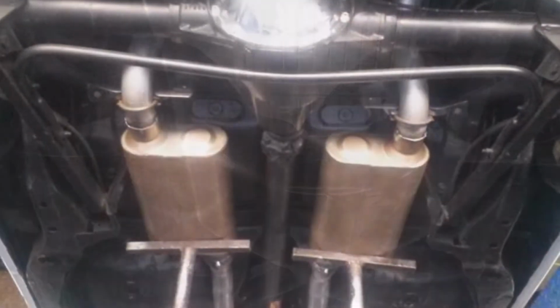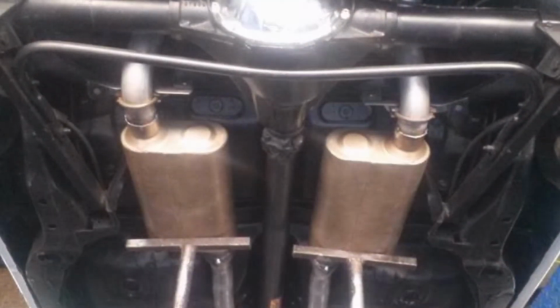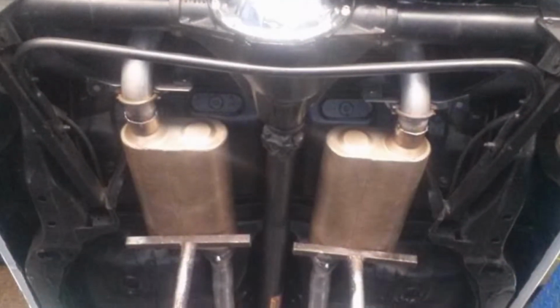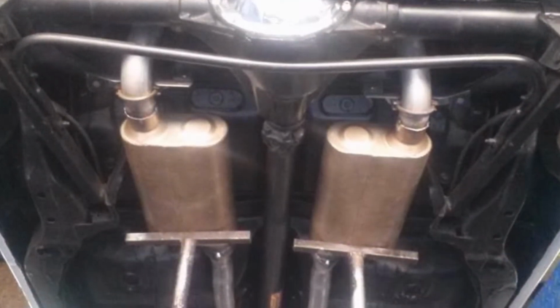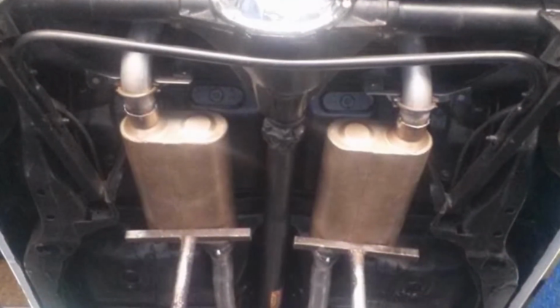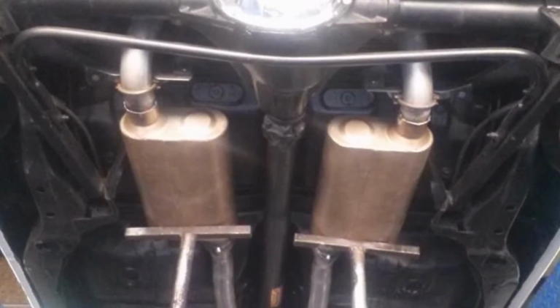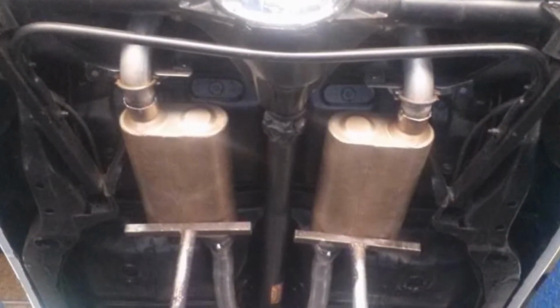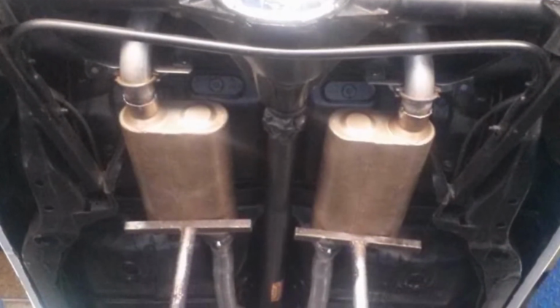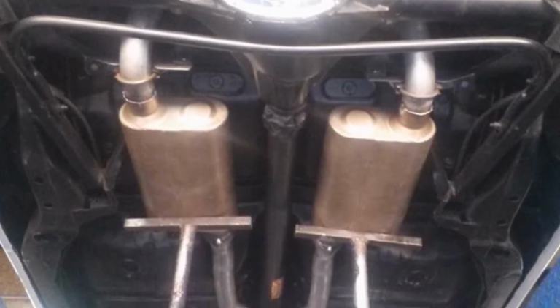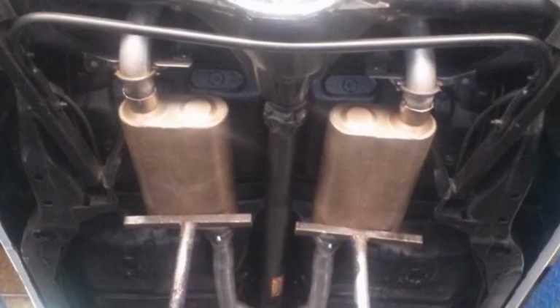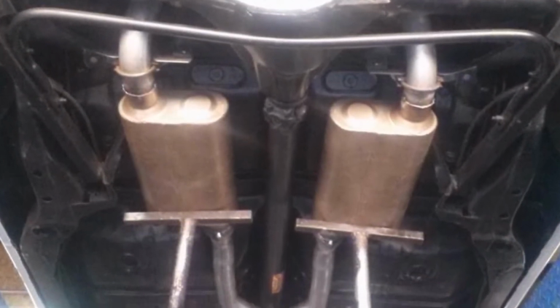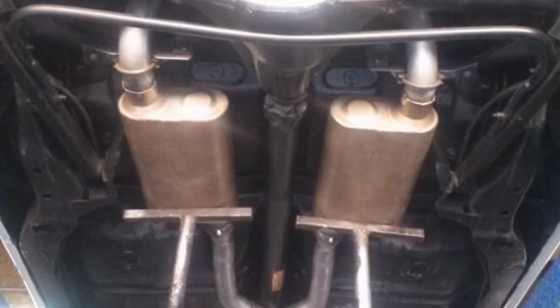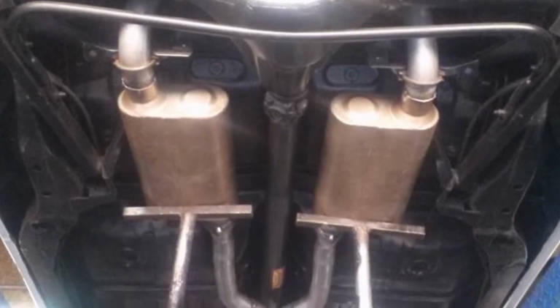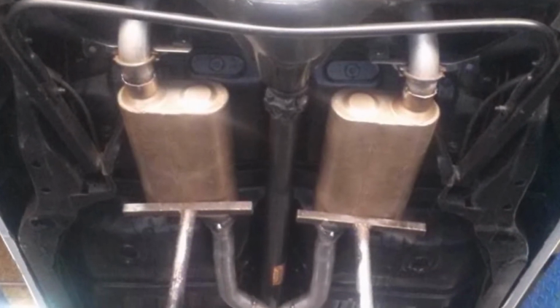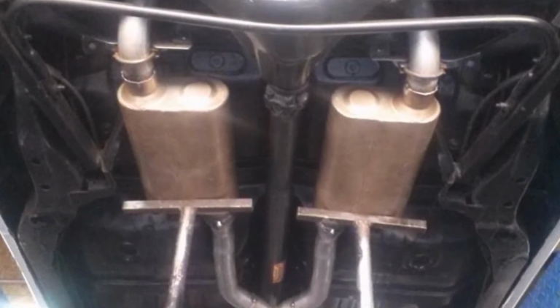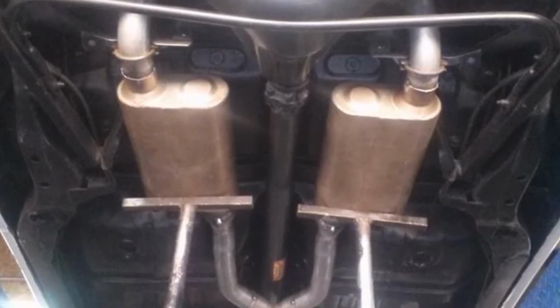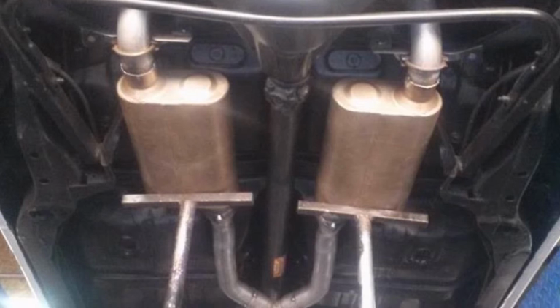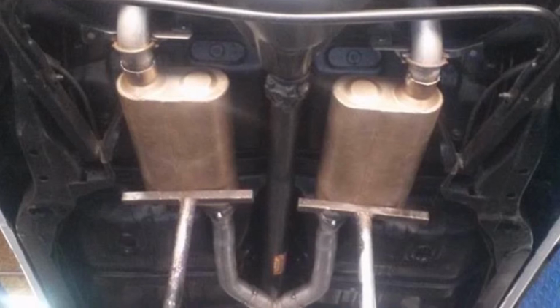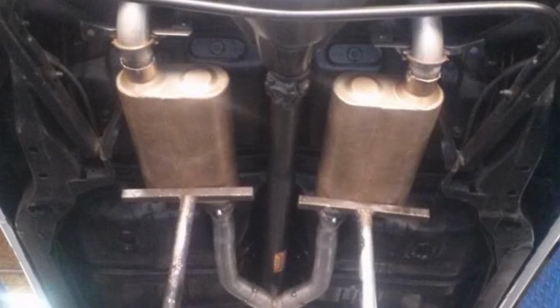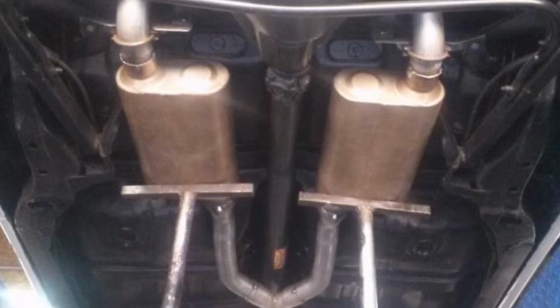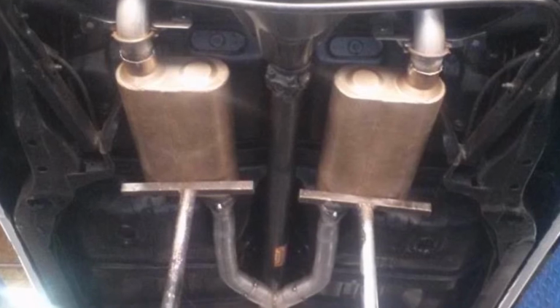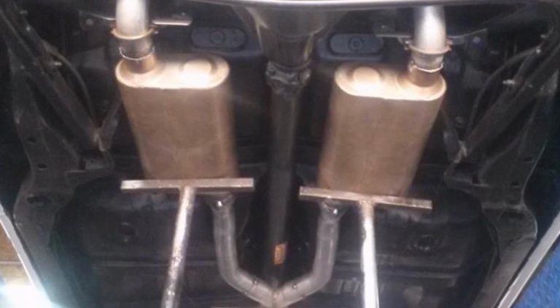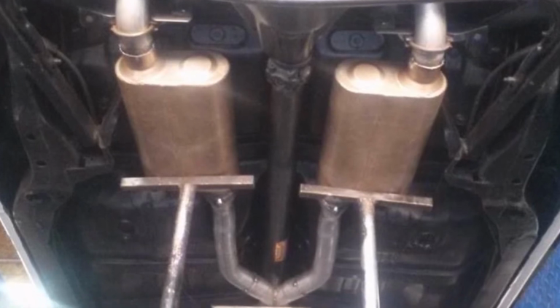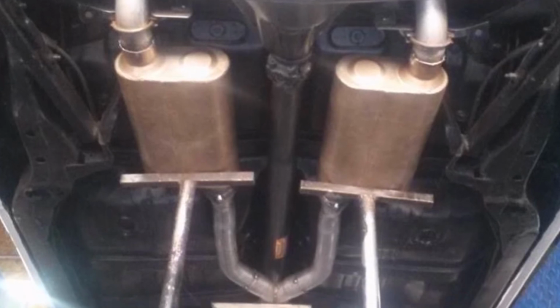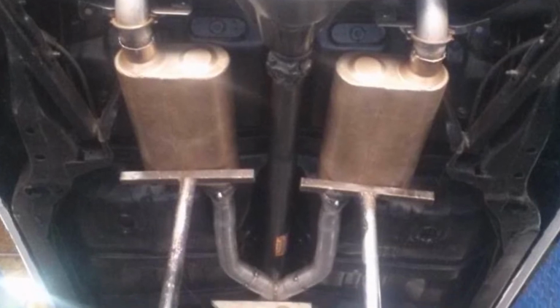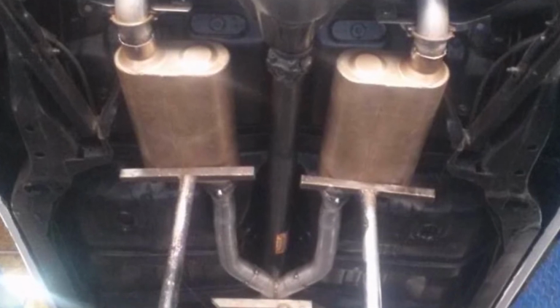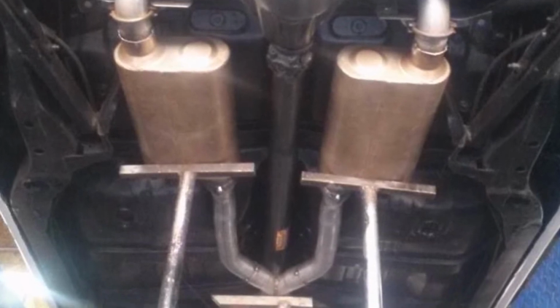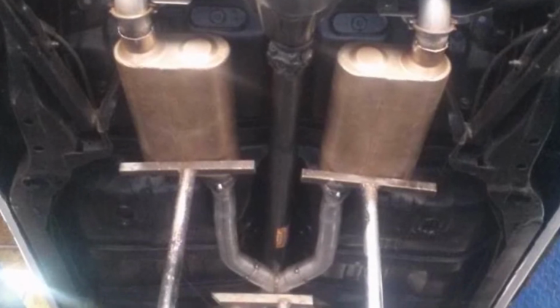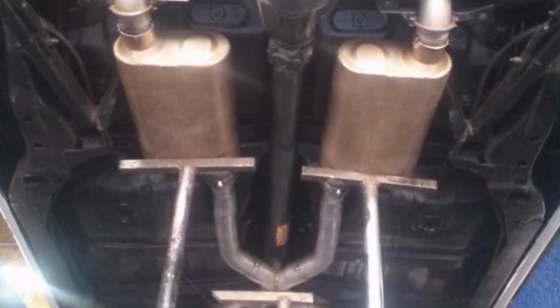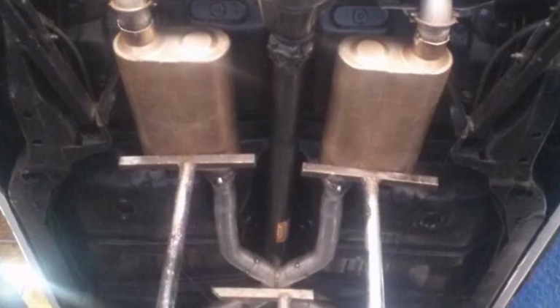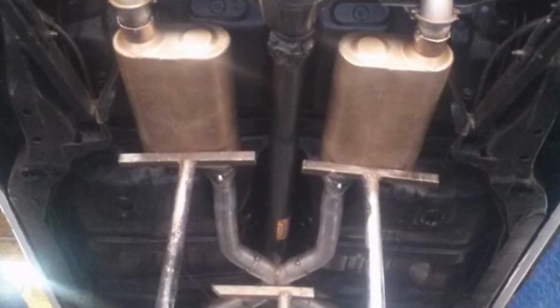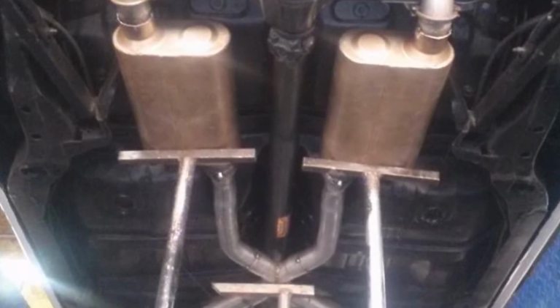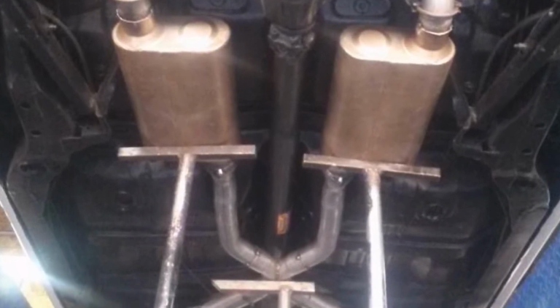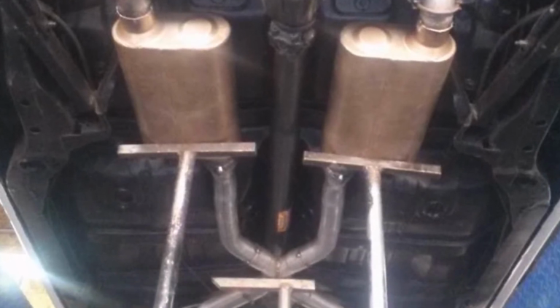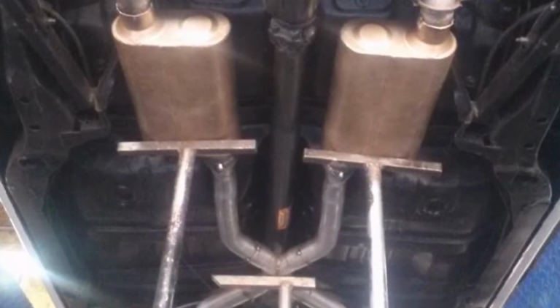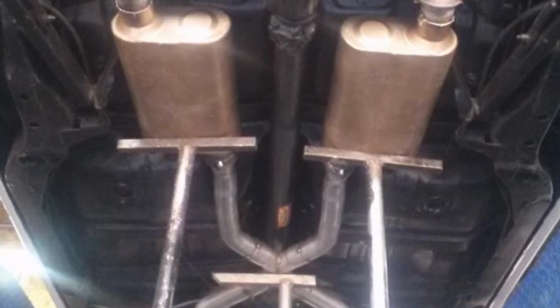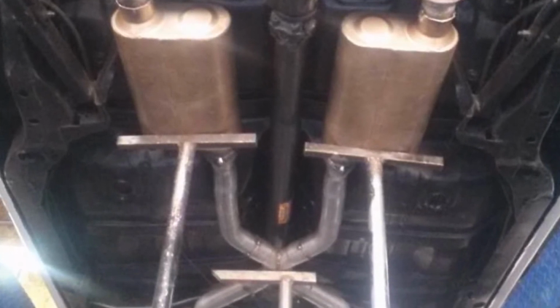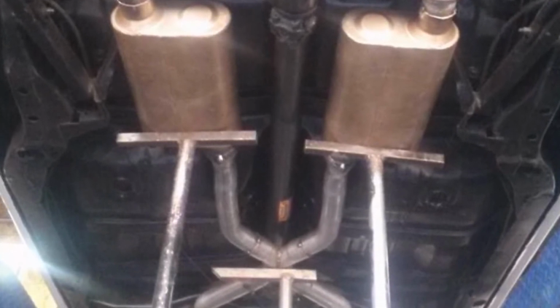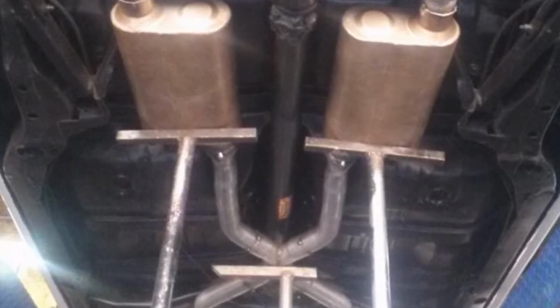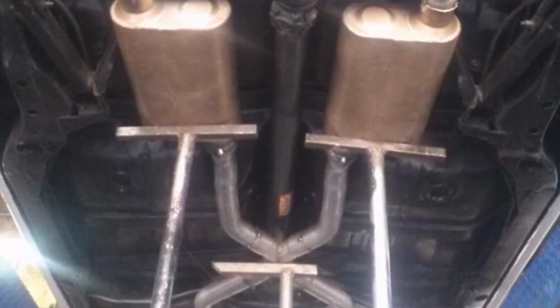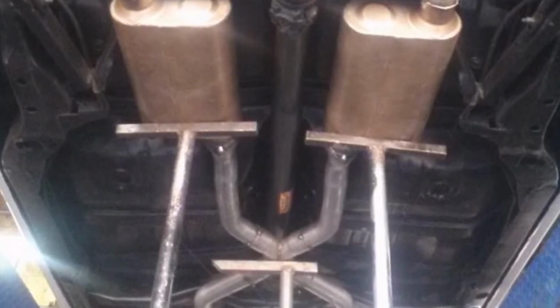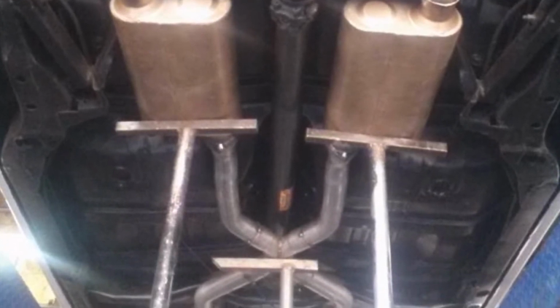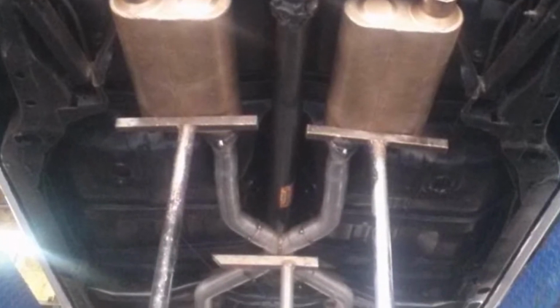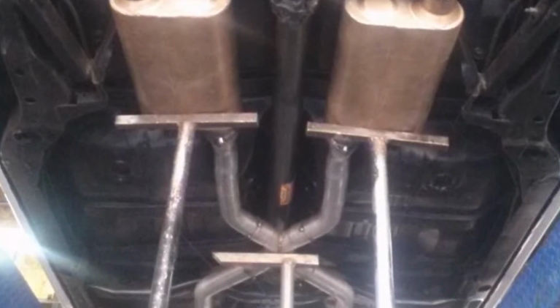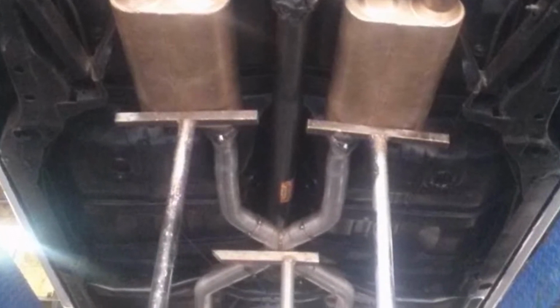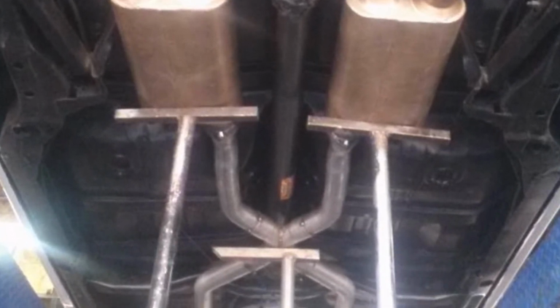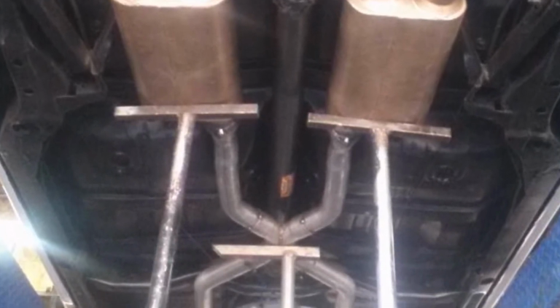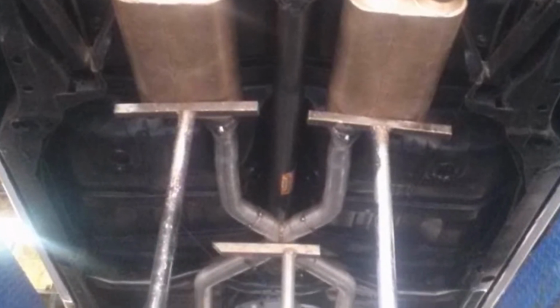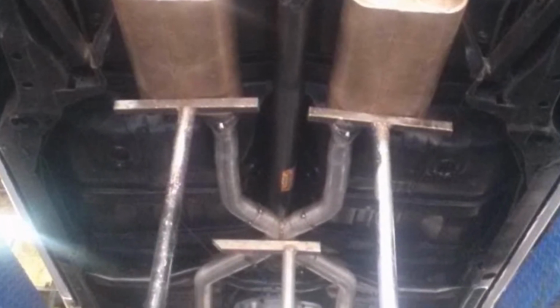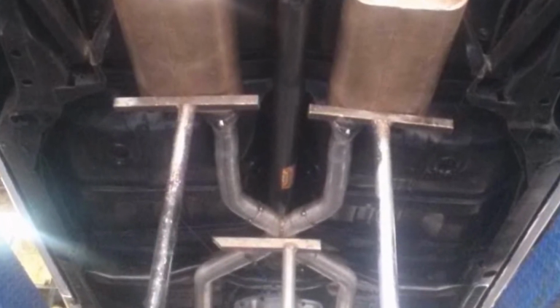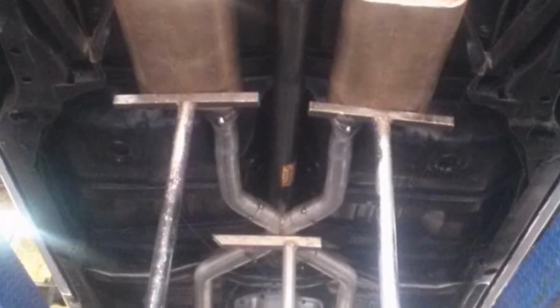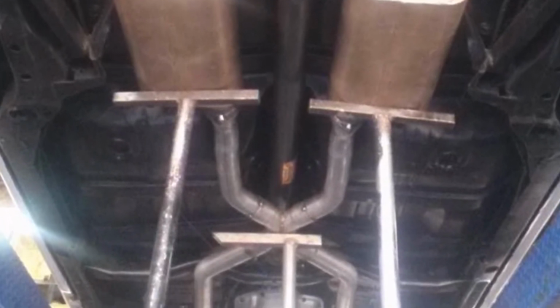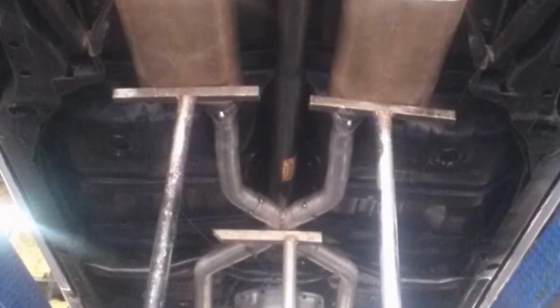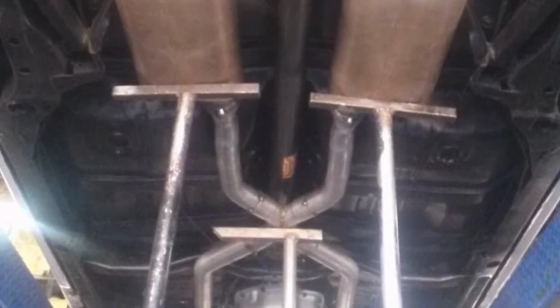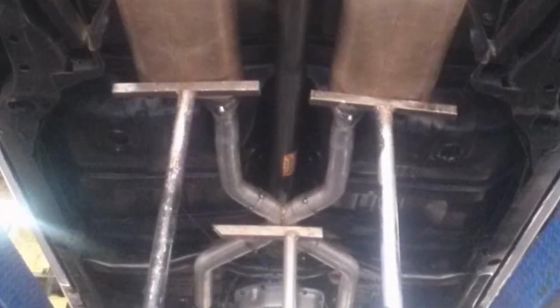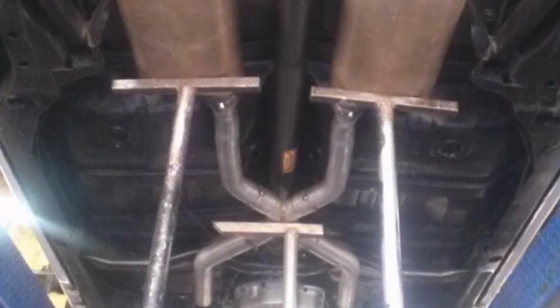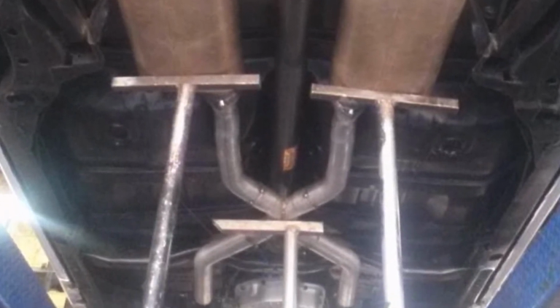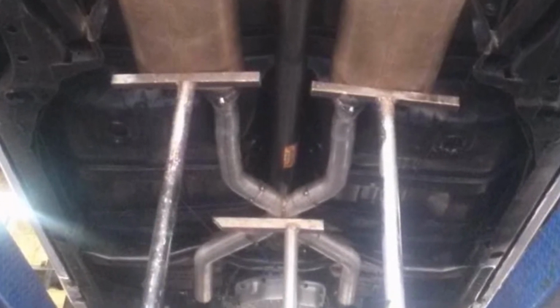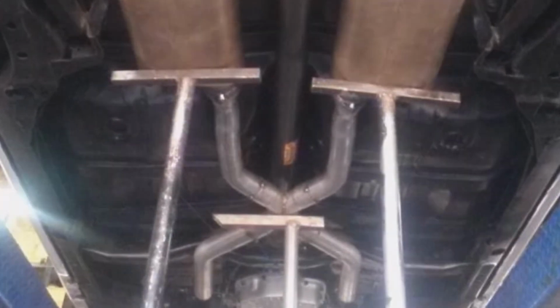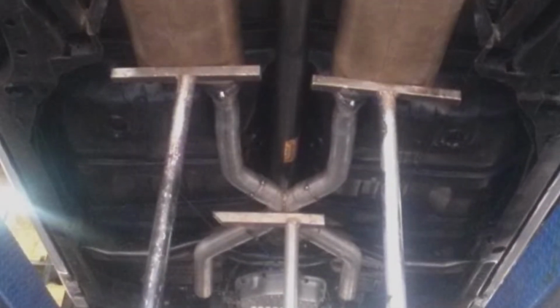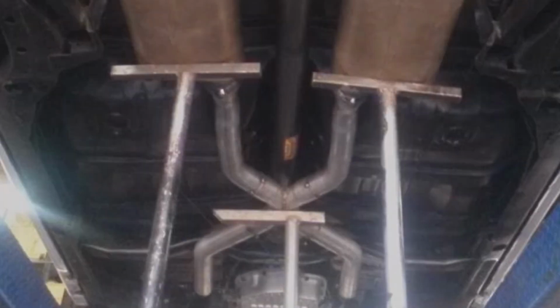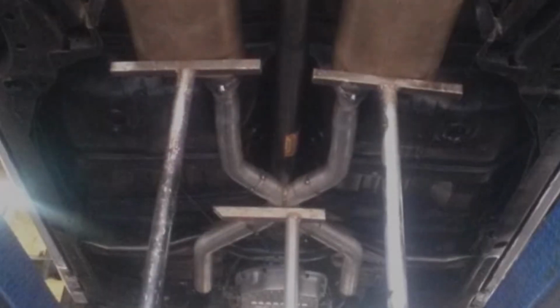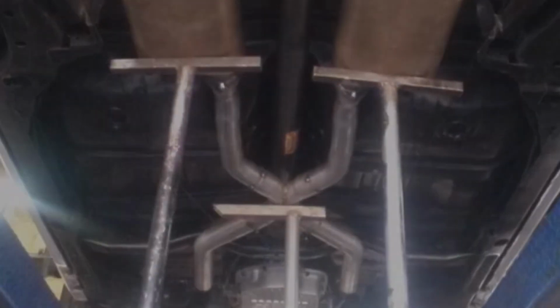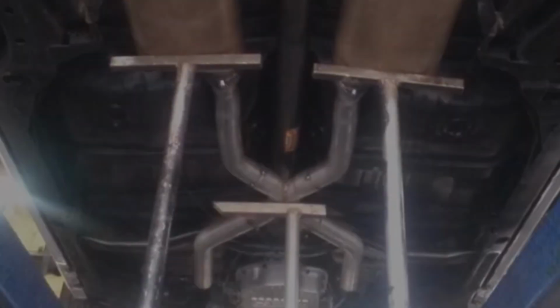We replaced the exhaust system with a custom design that helped to give the classic Monte Carlo the performance it was meant to have.